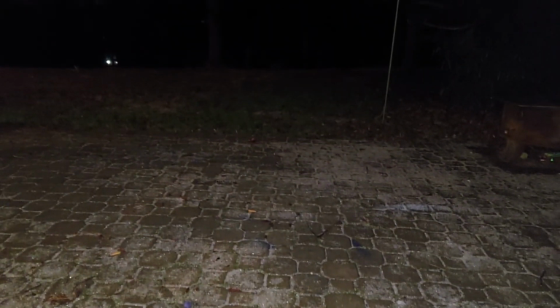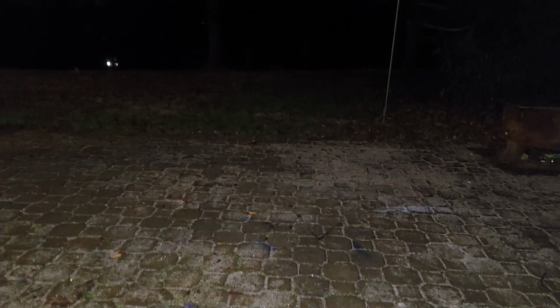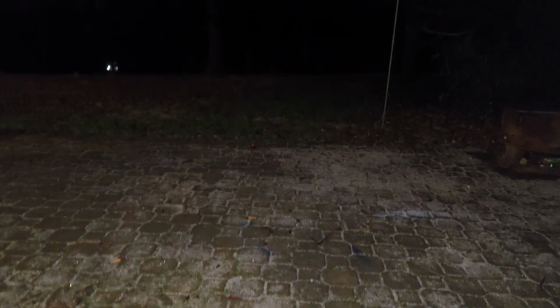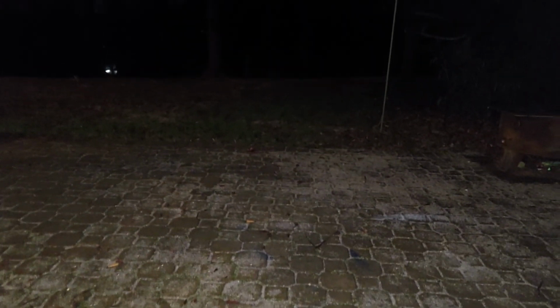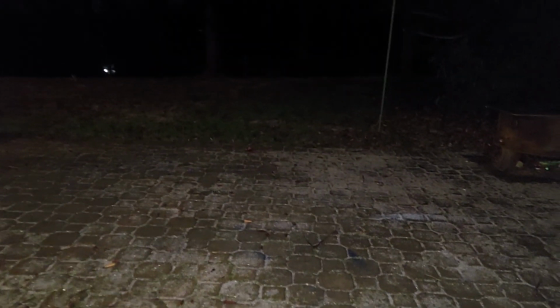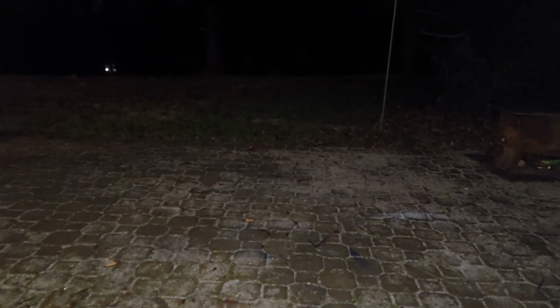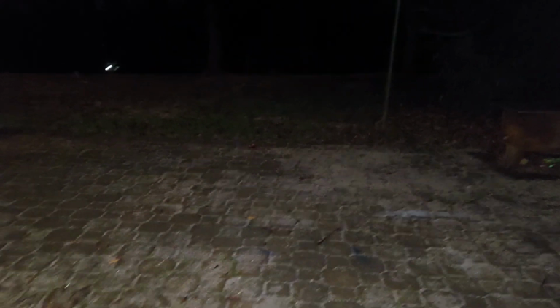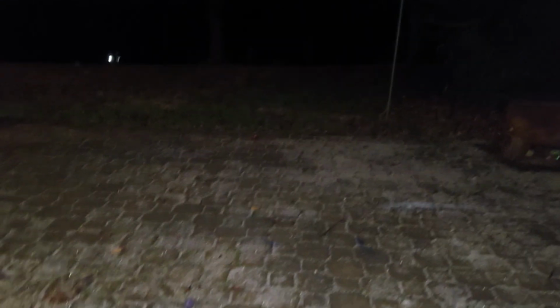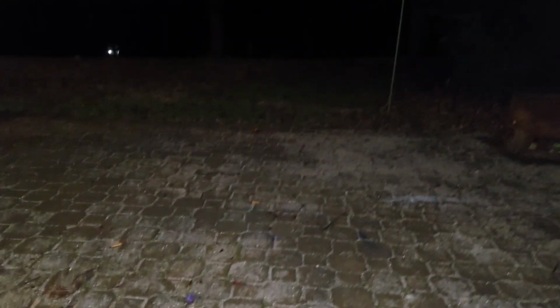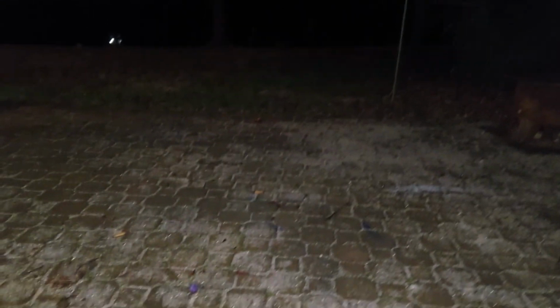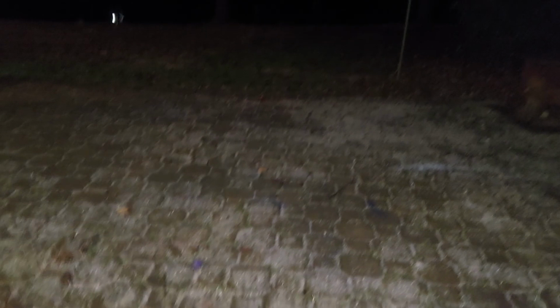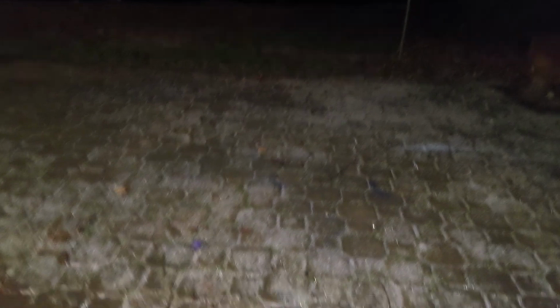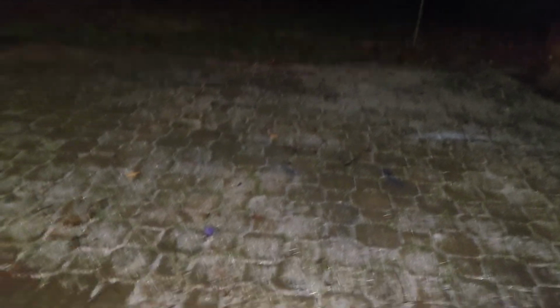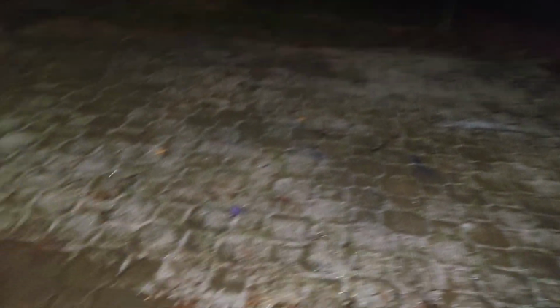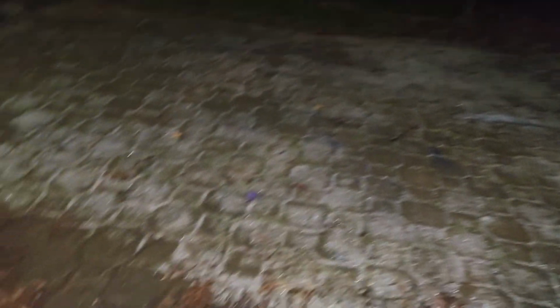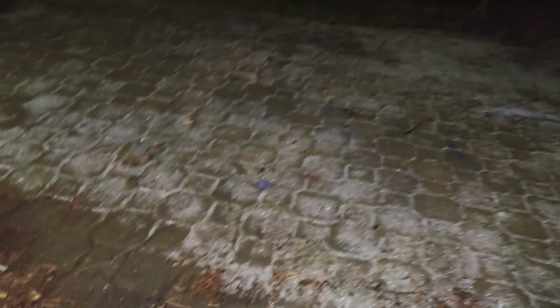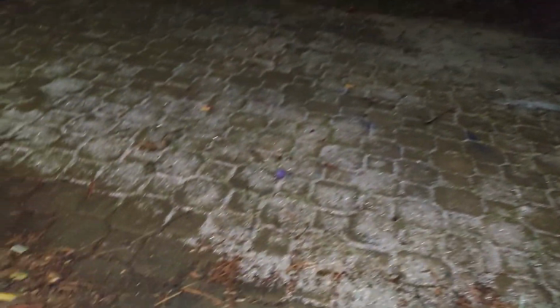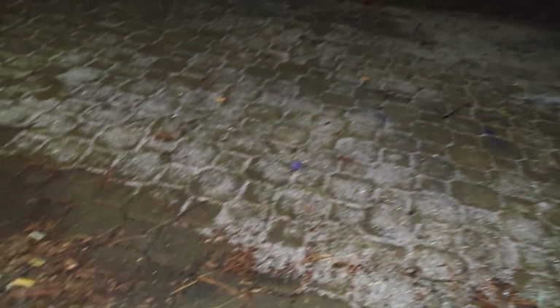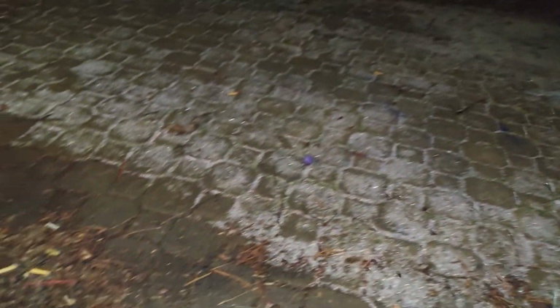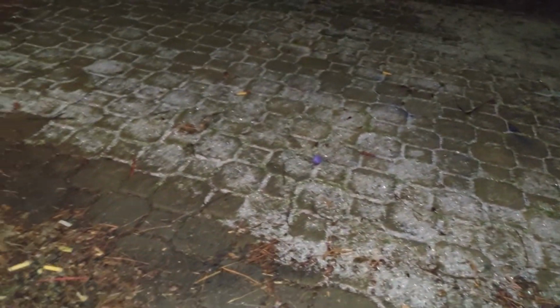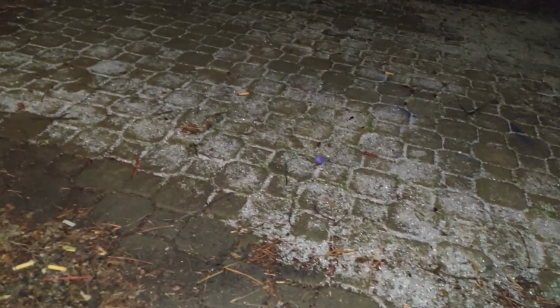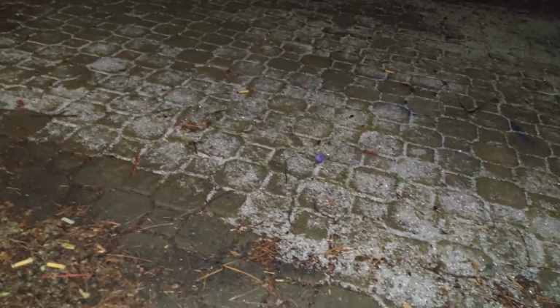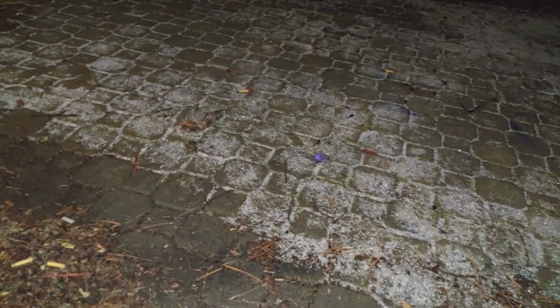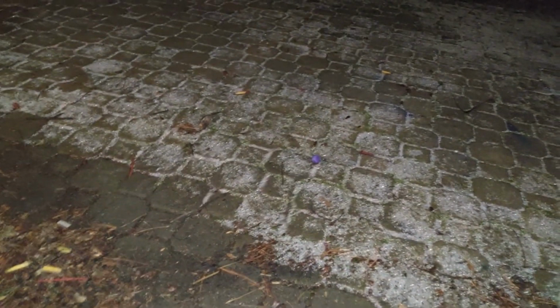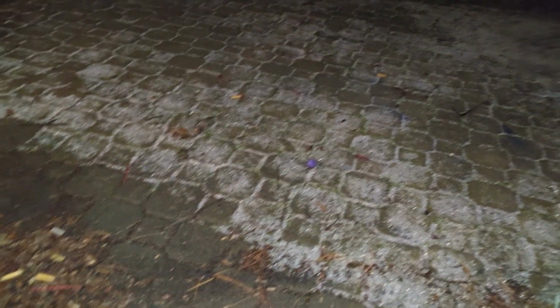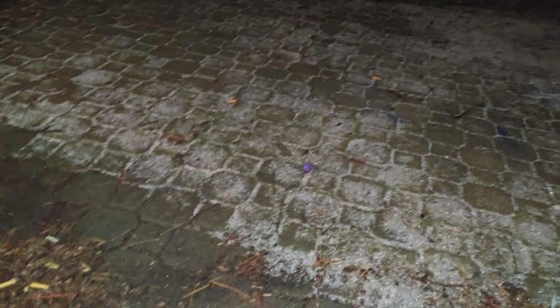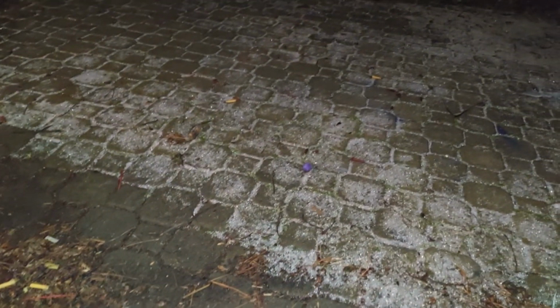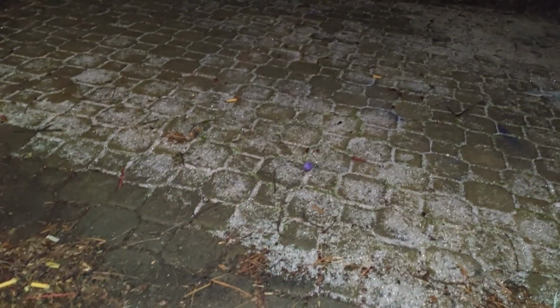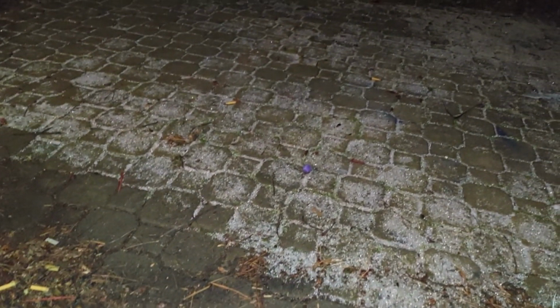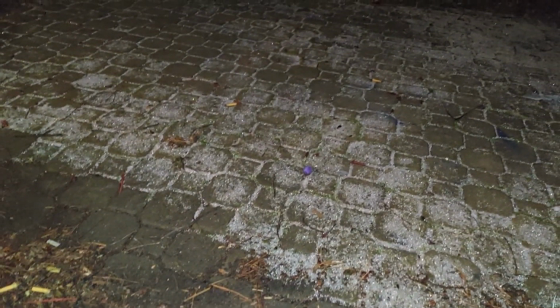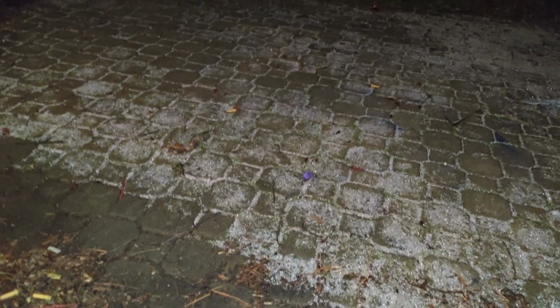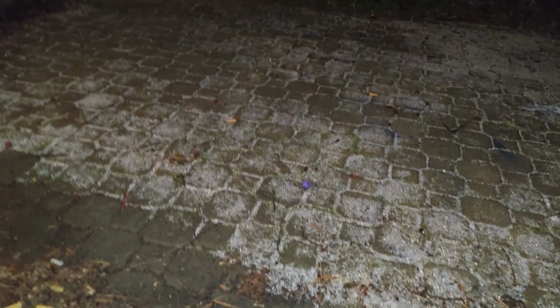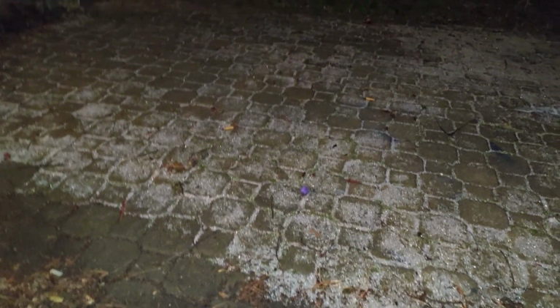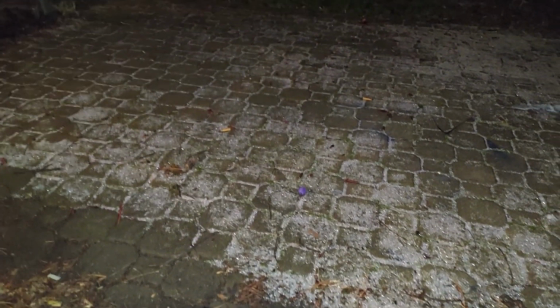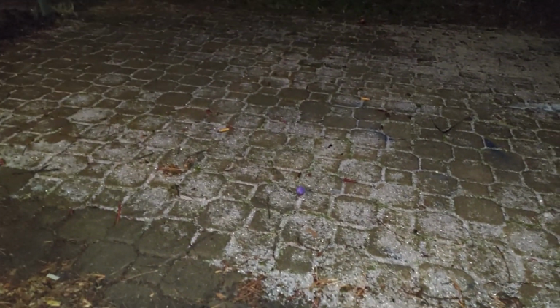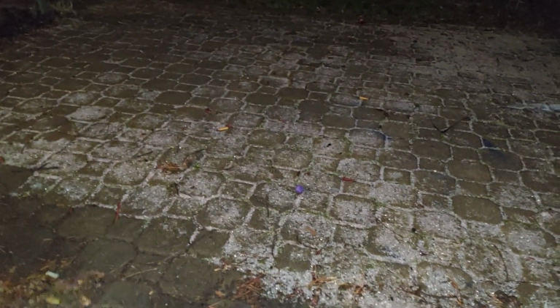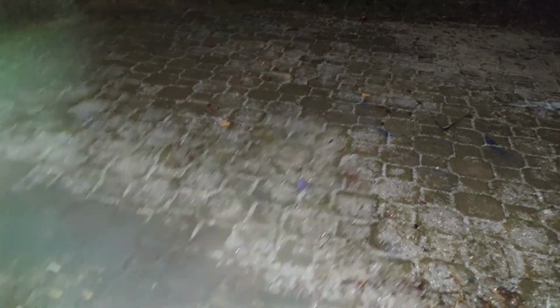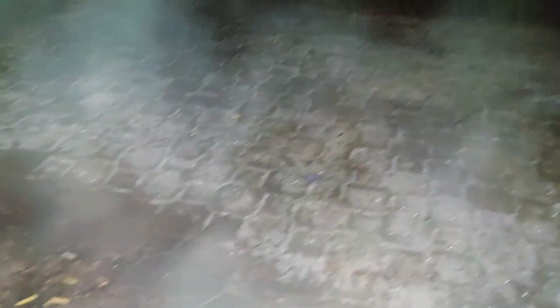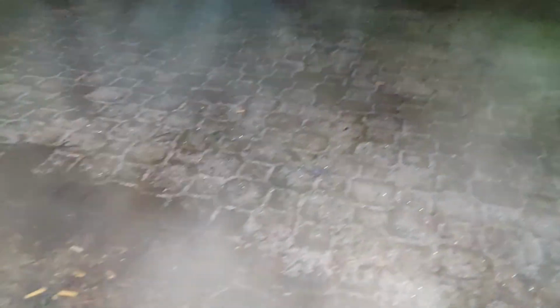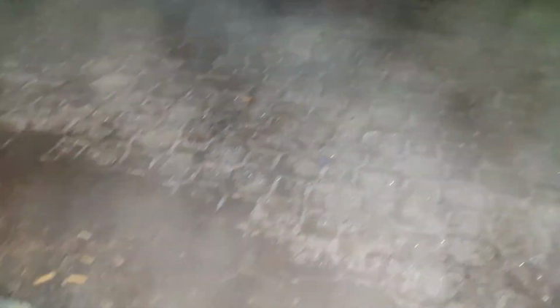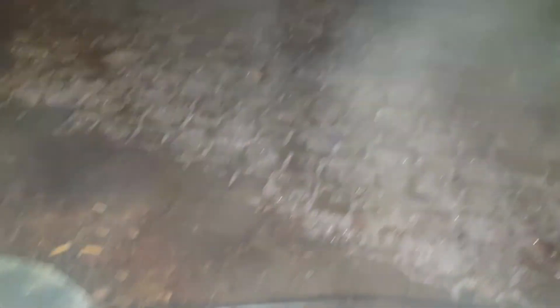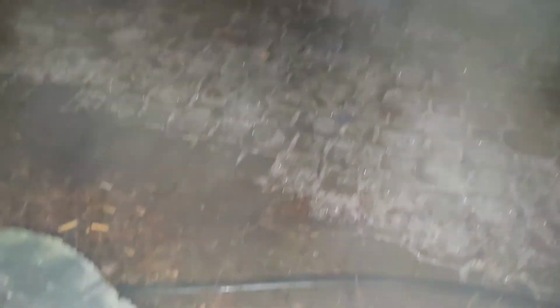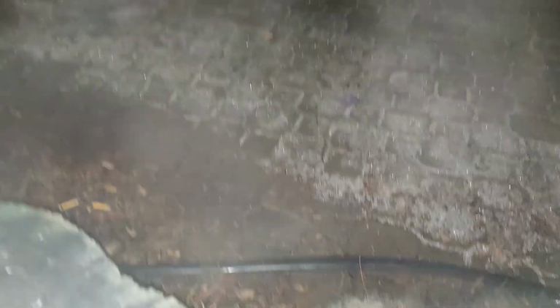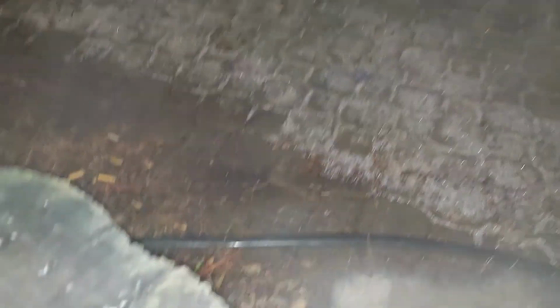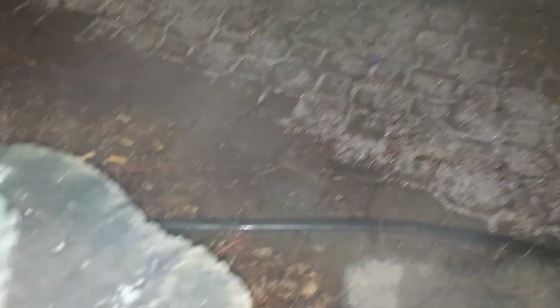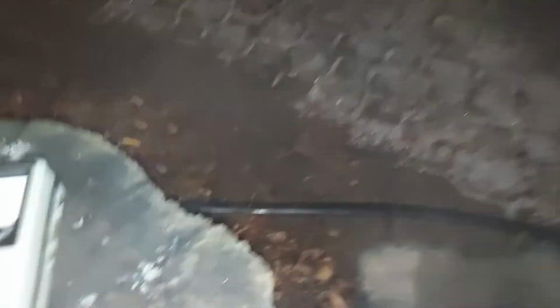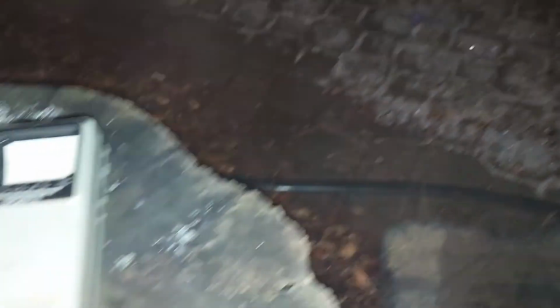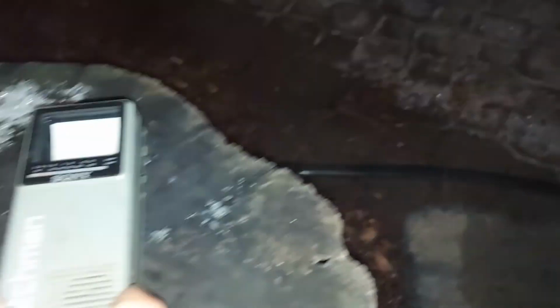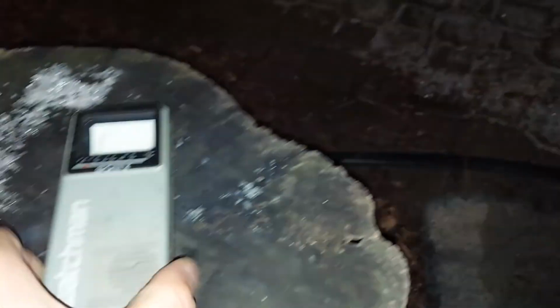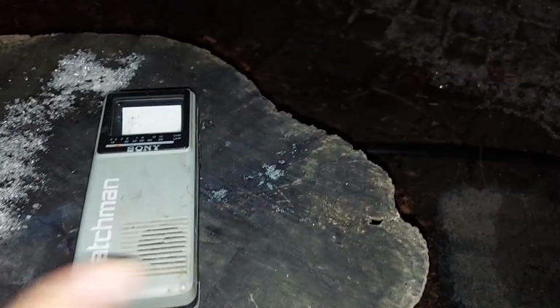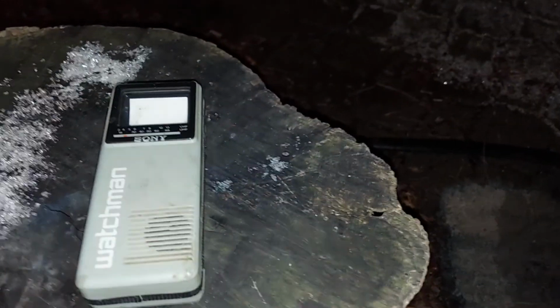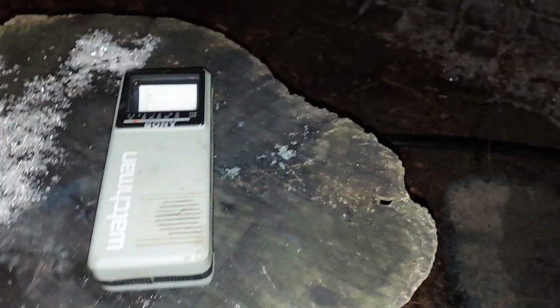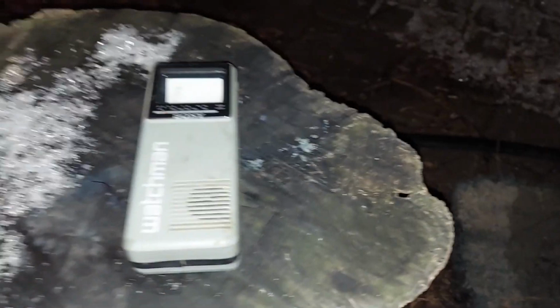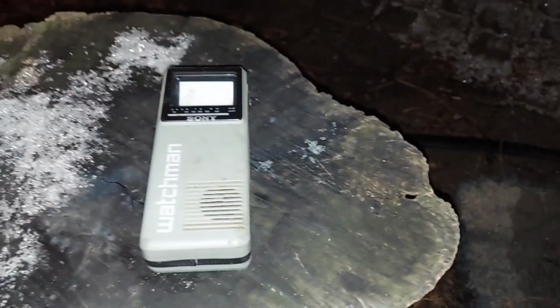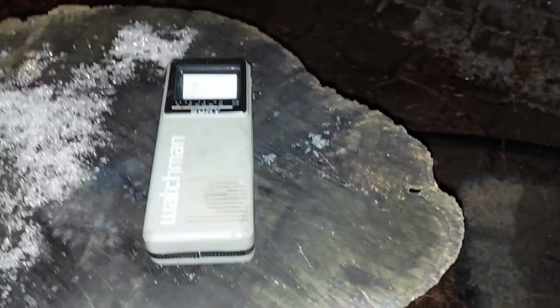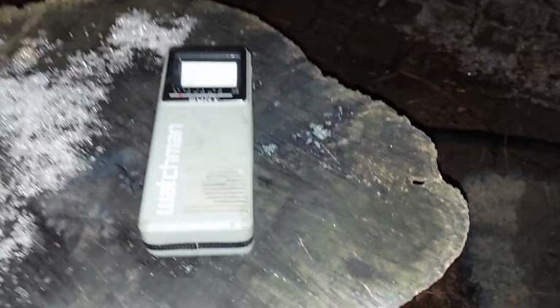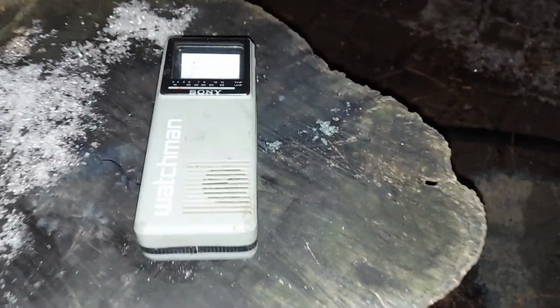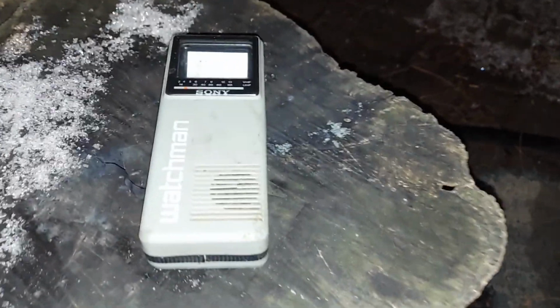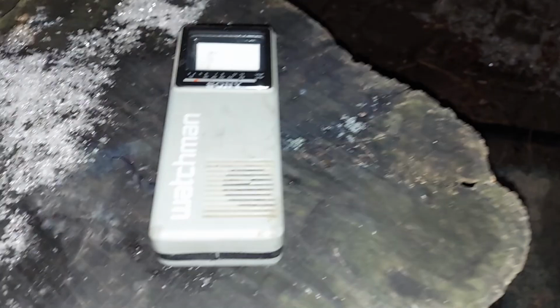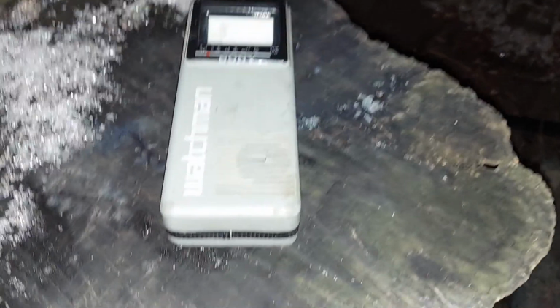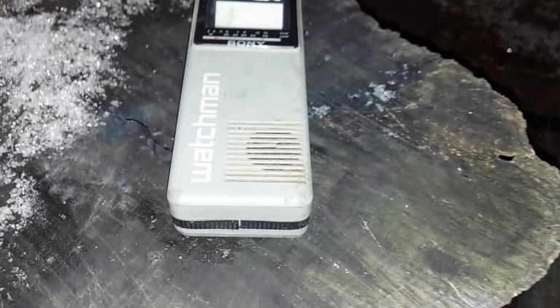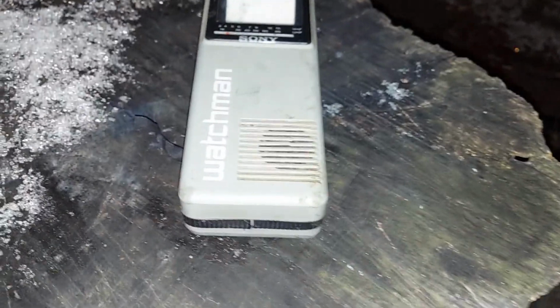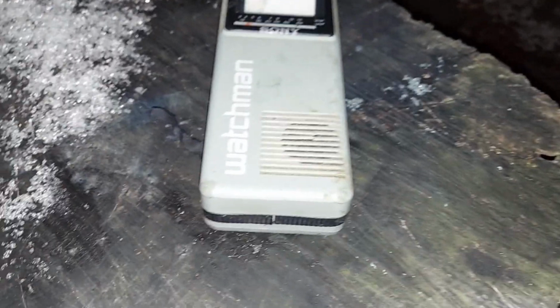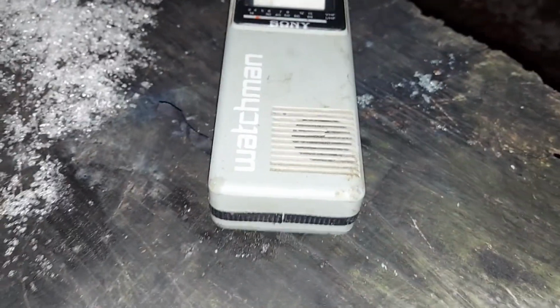Oh, you got to see this. This is the newest technology. Boom. Look at that, huh?